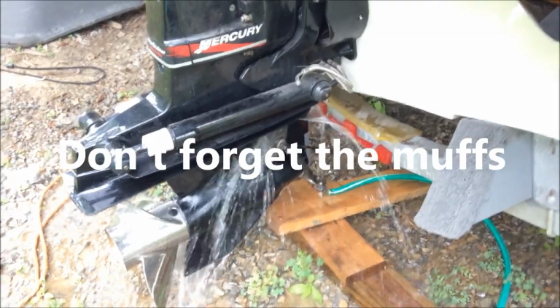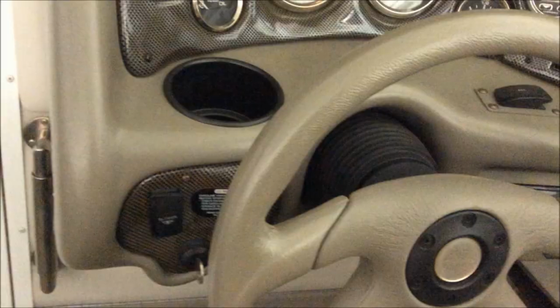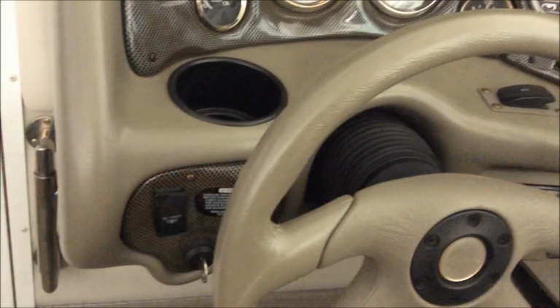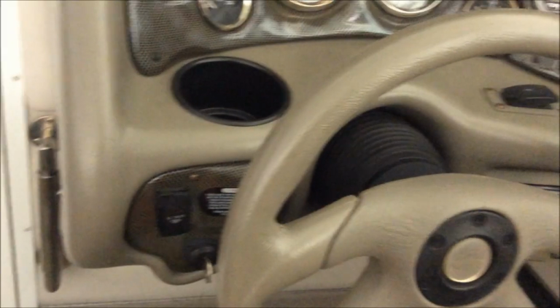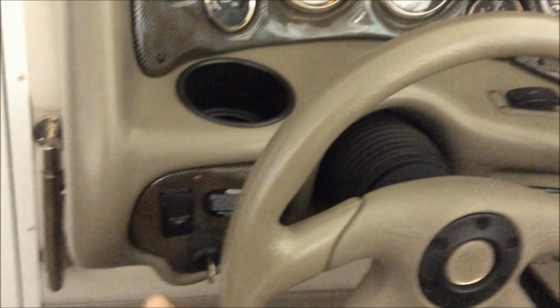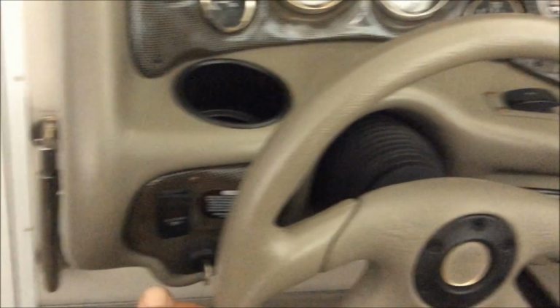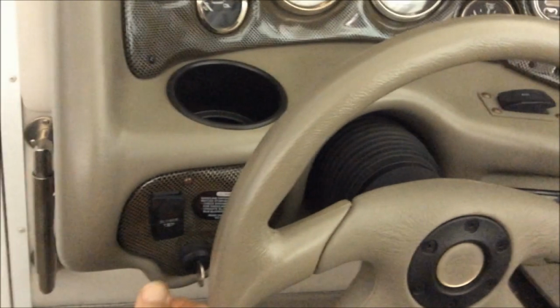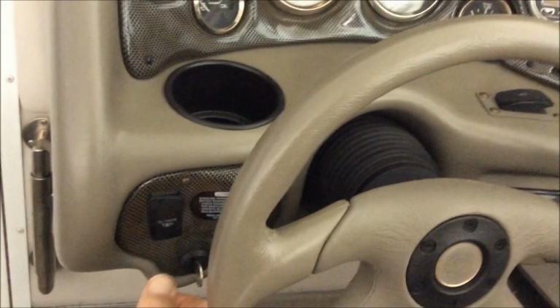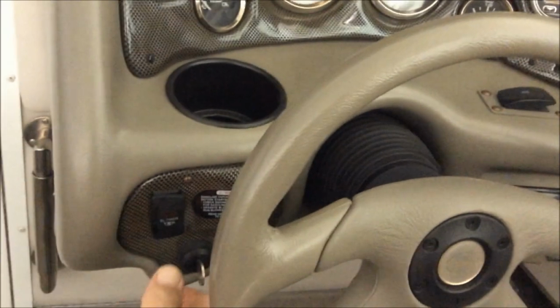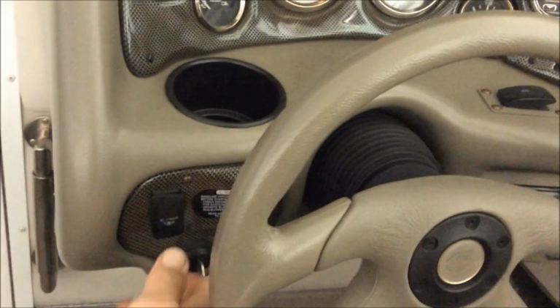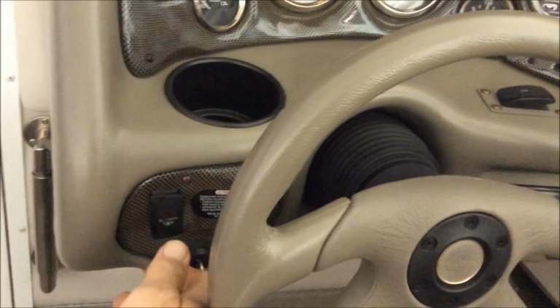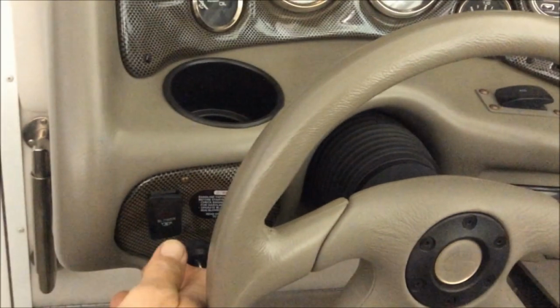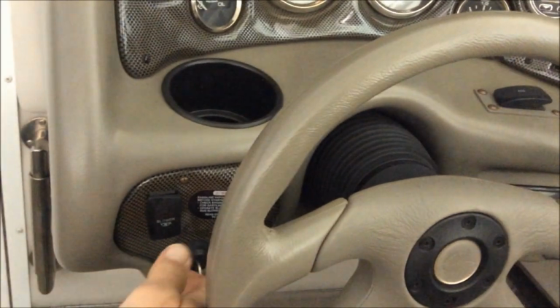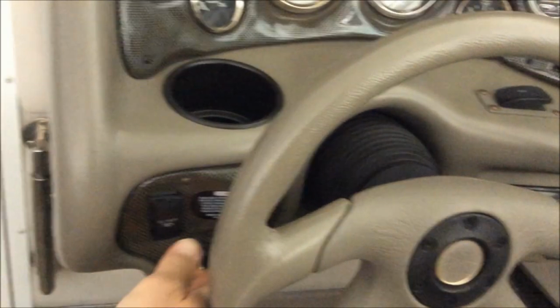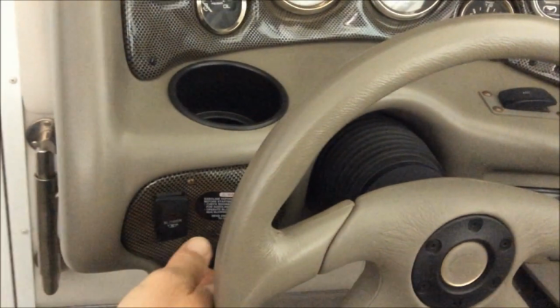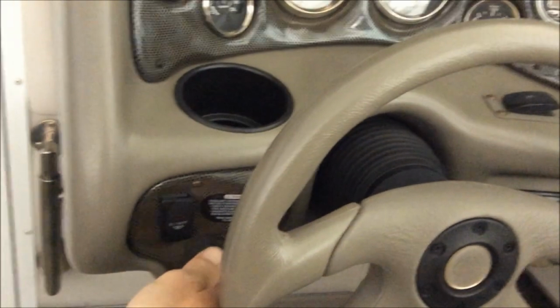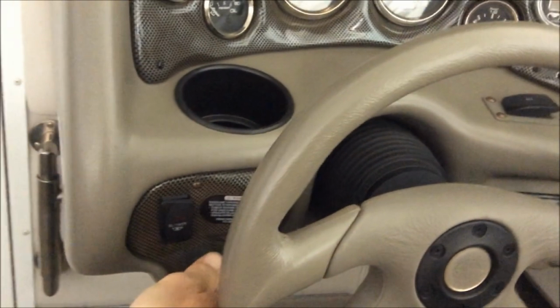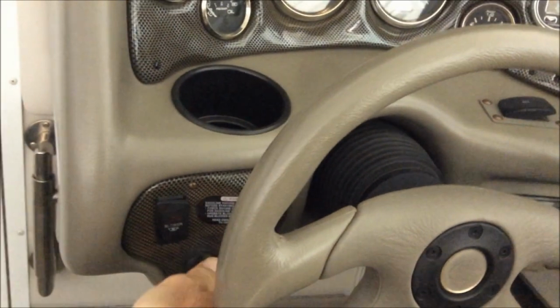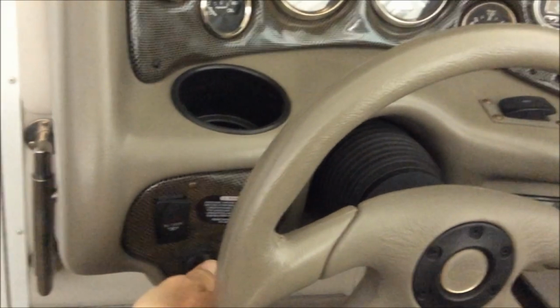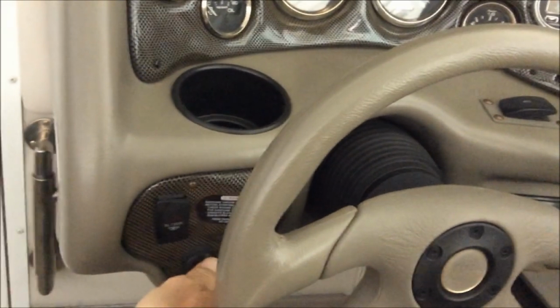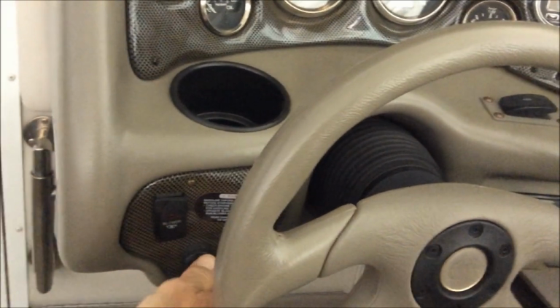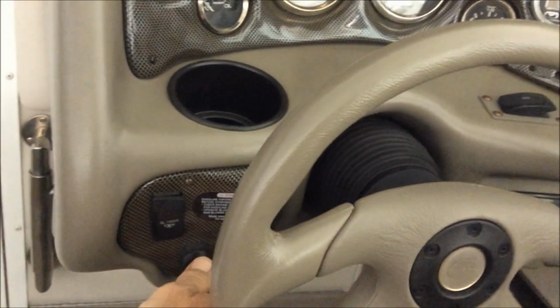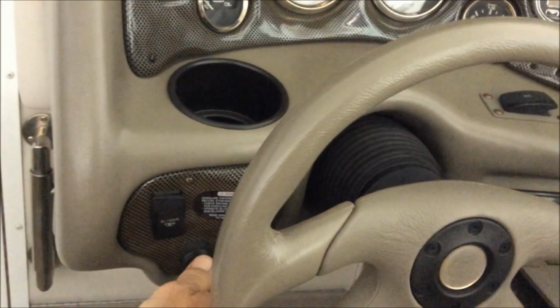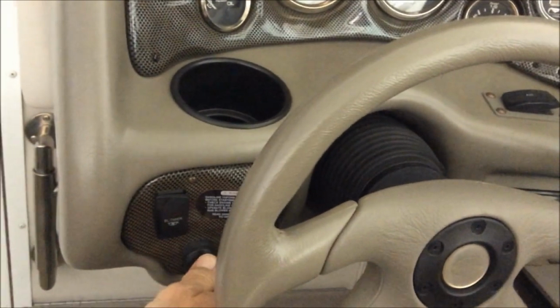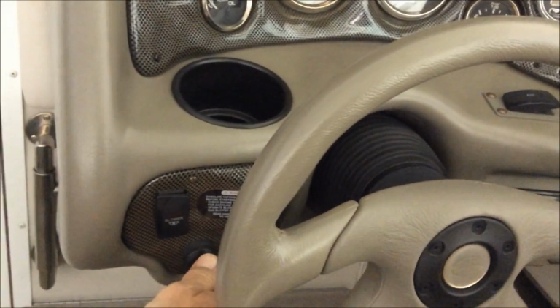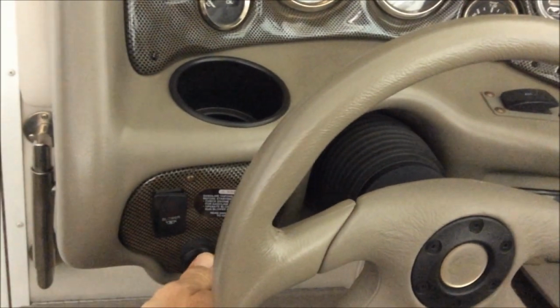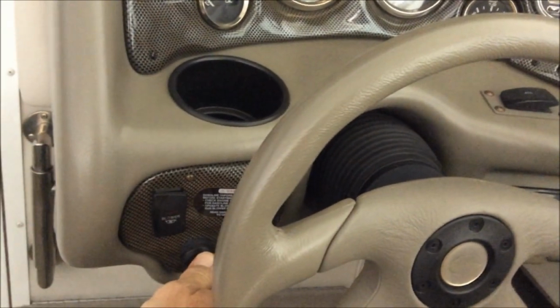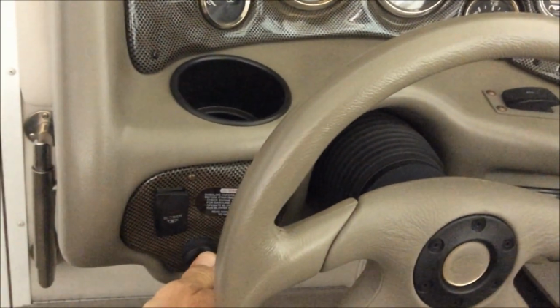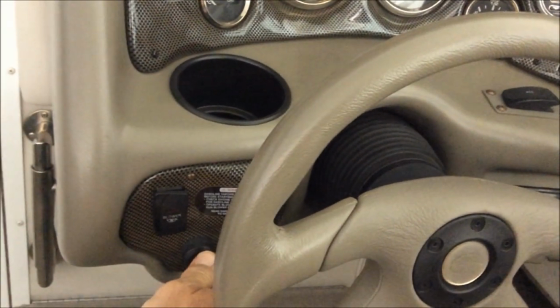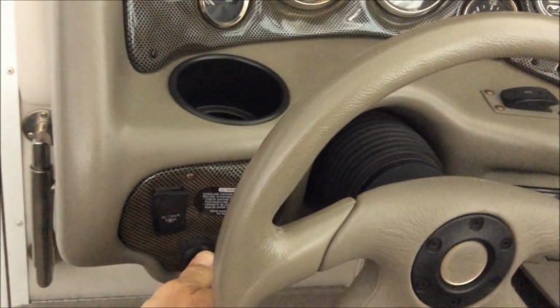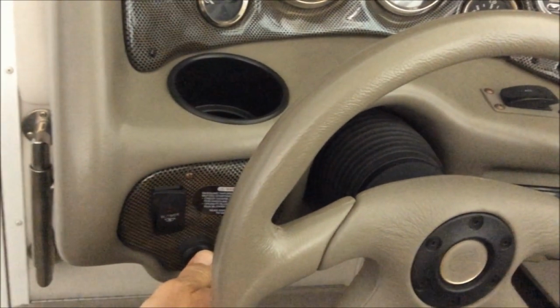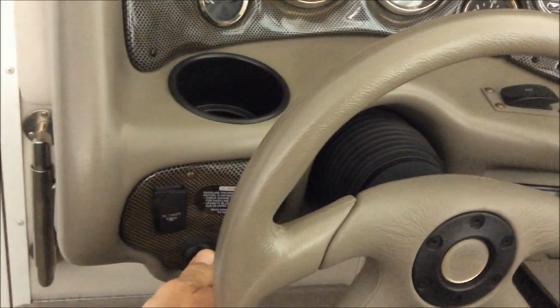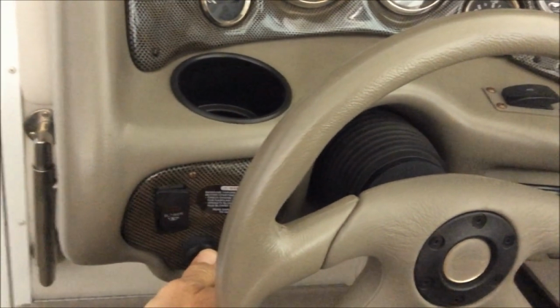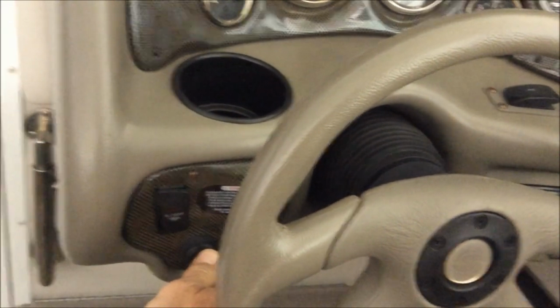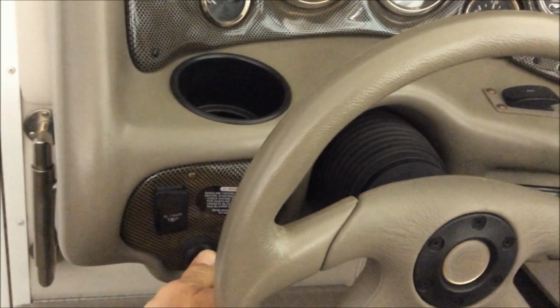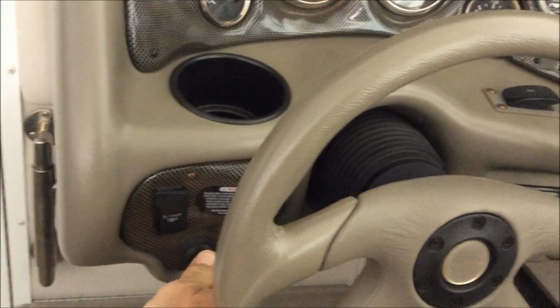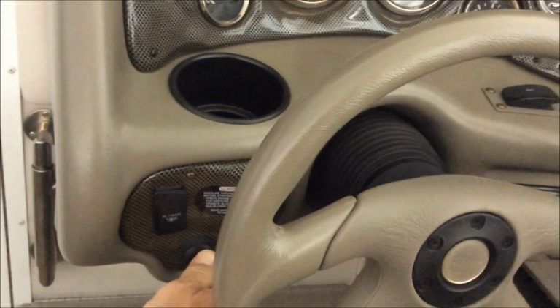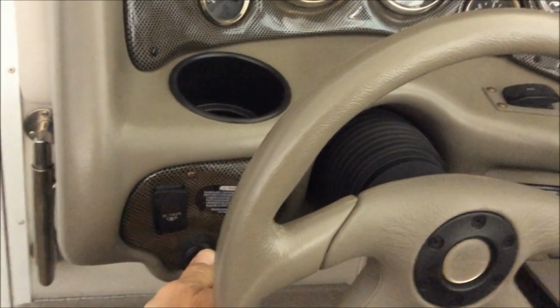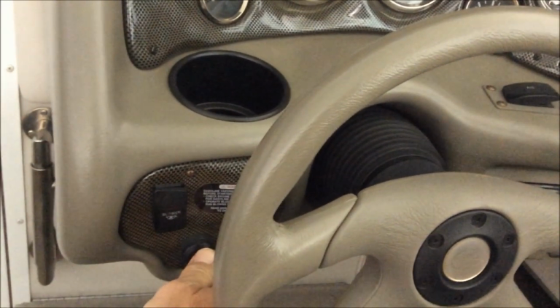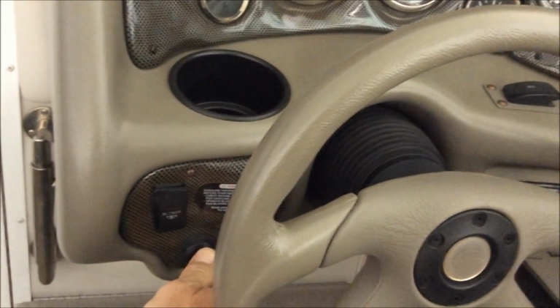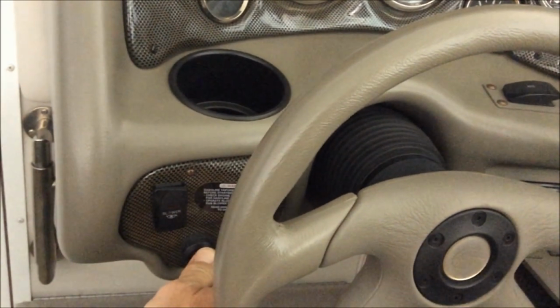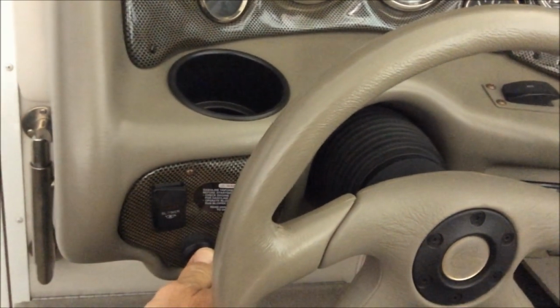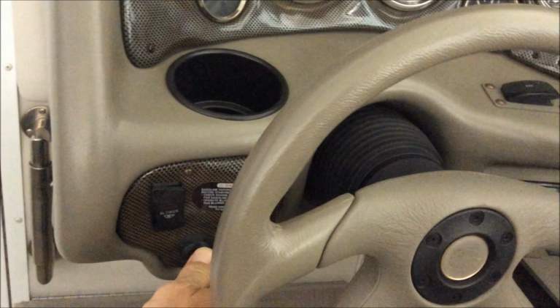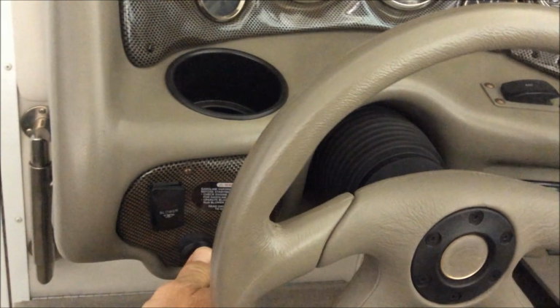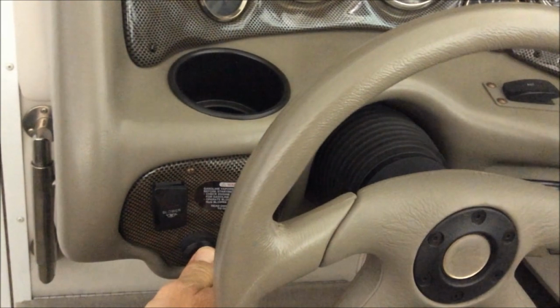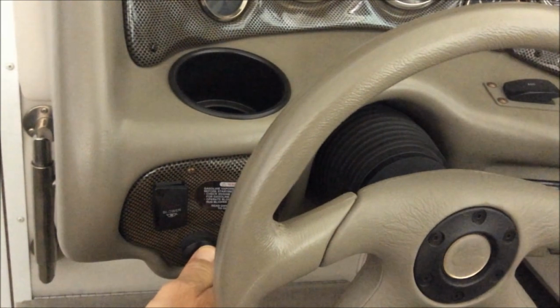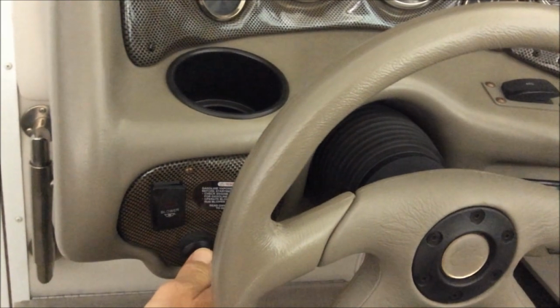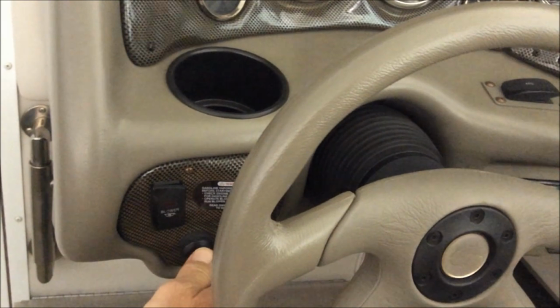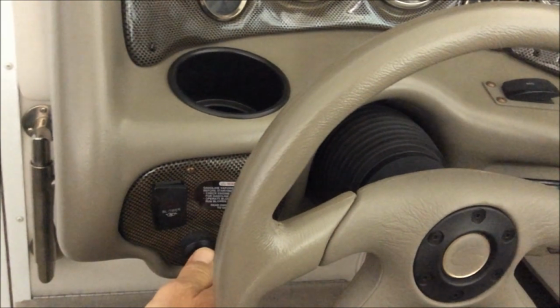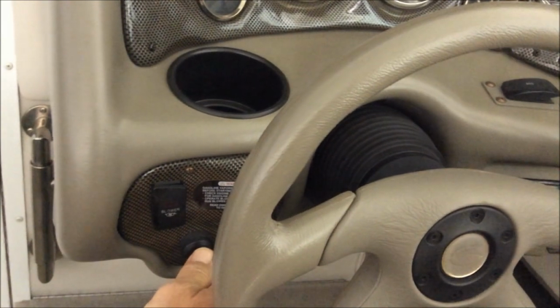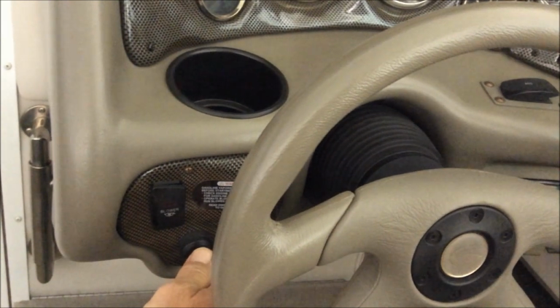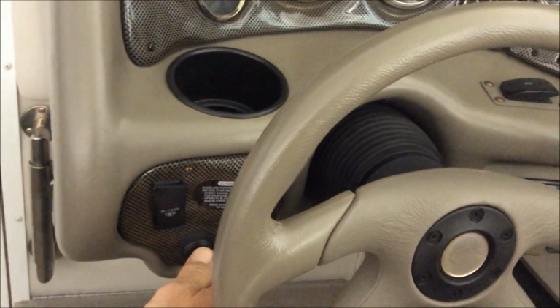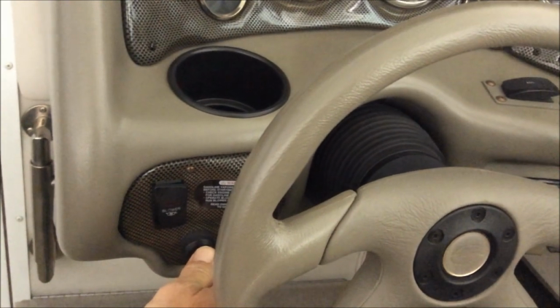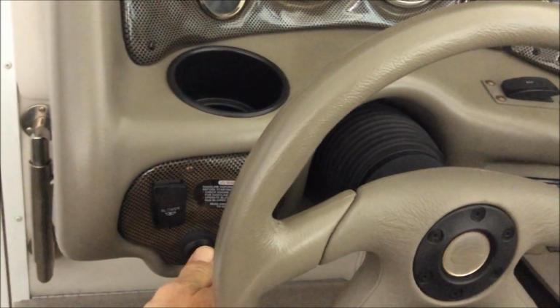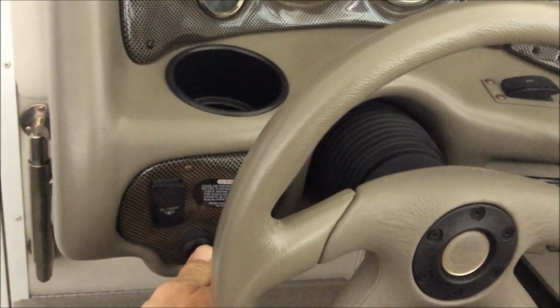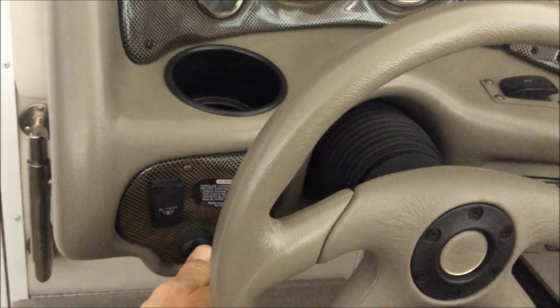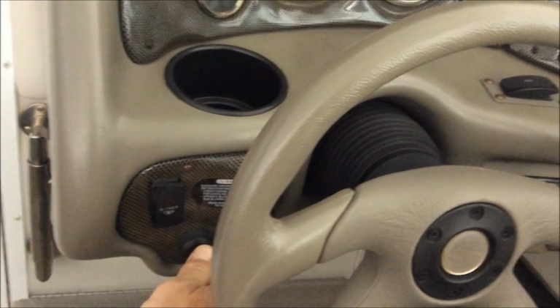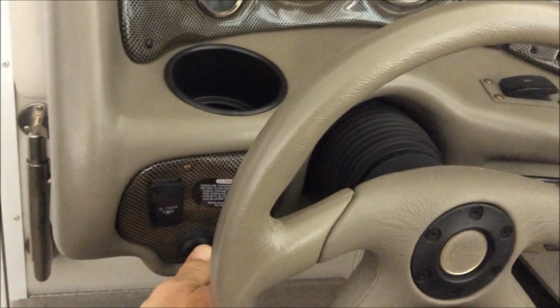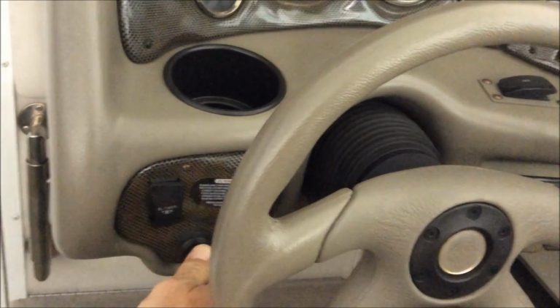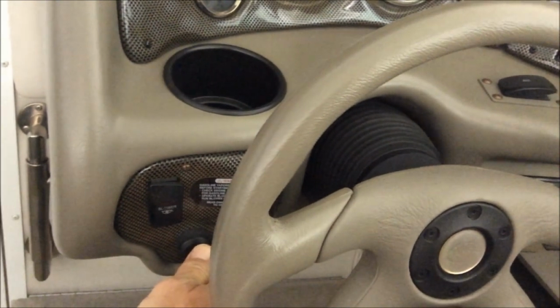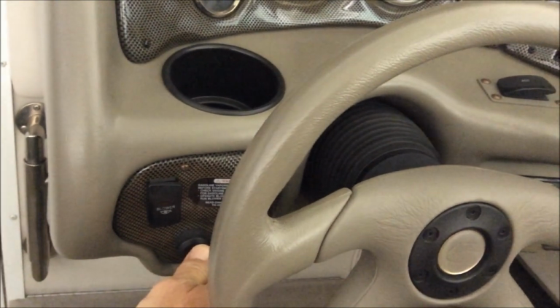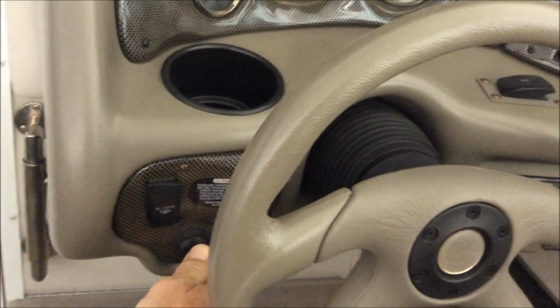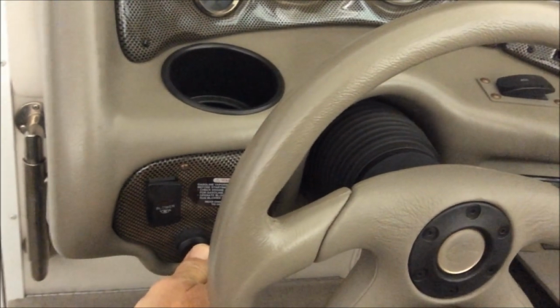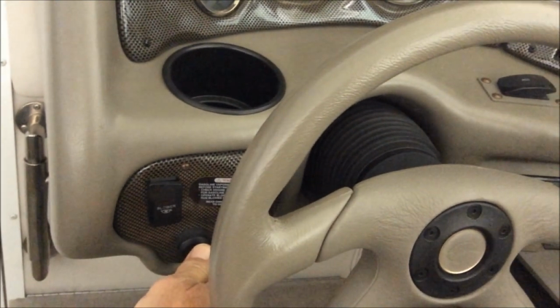You want to start your engine and get it running until it warms up, probably about 5 minutes. You want to get up to about 1000 RPM.